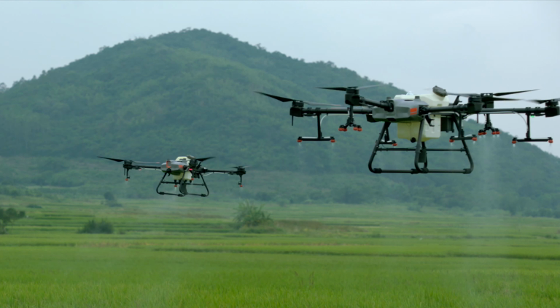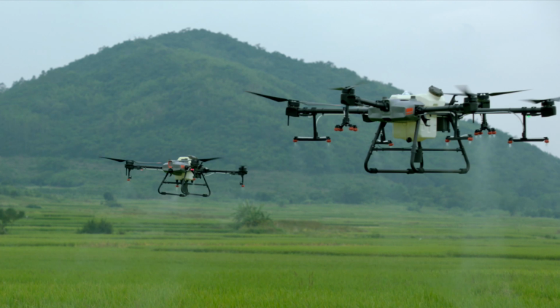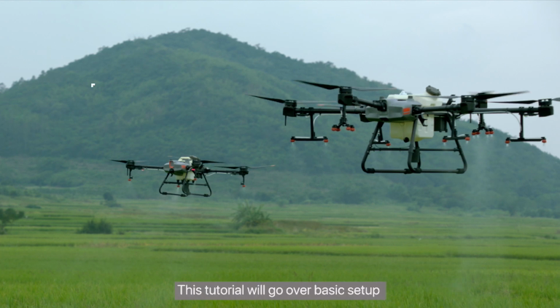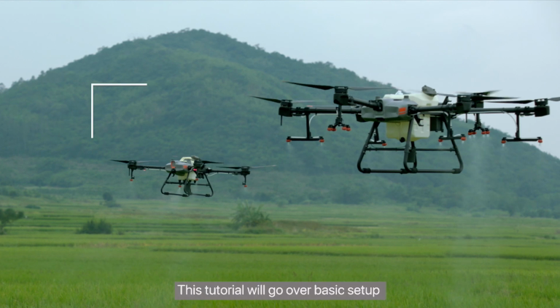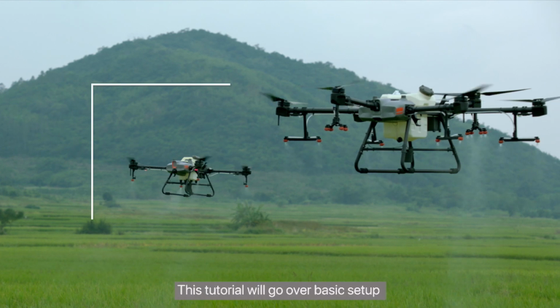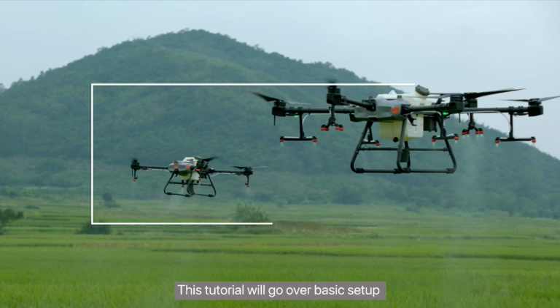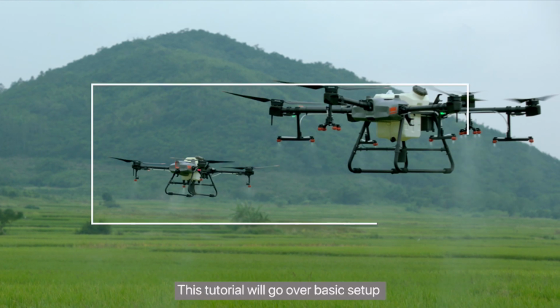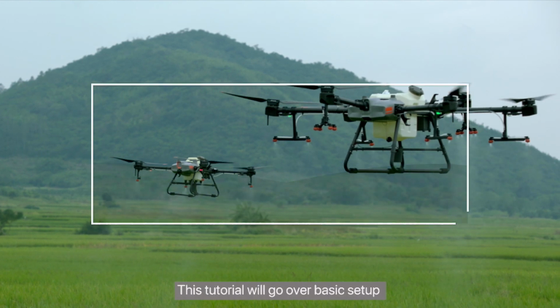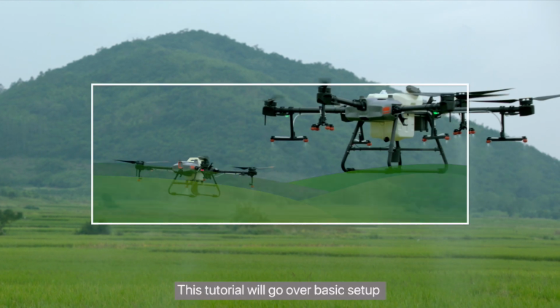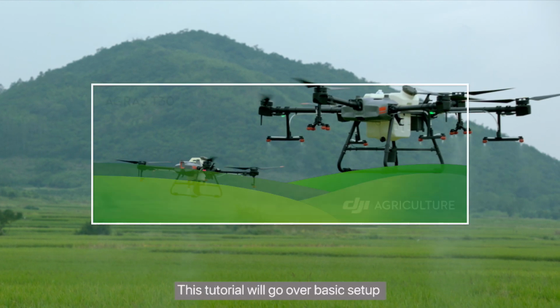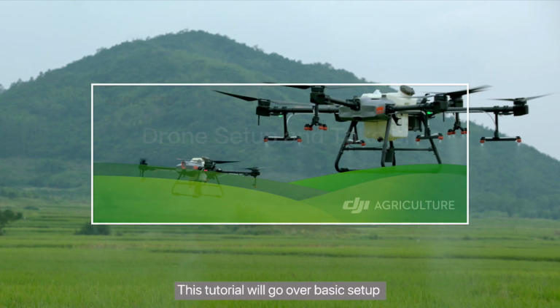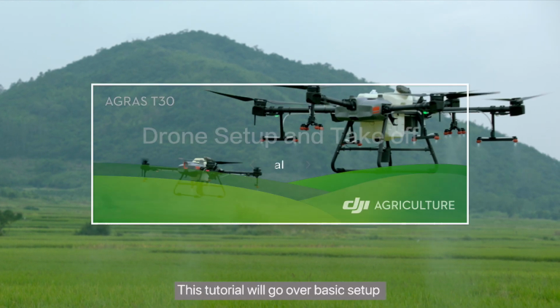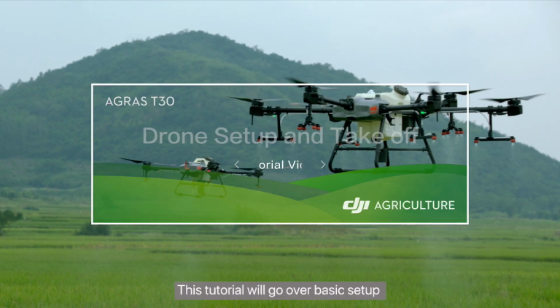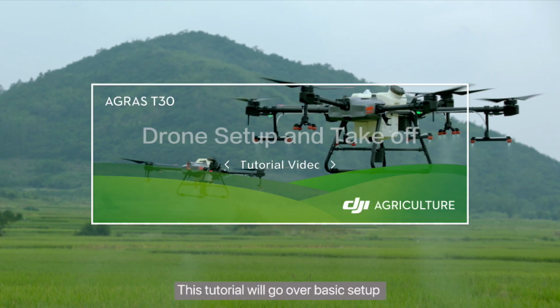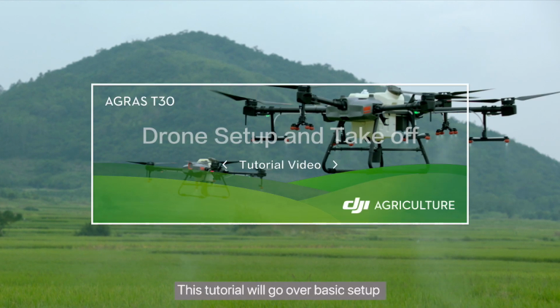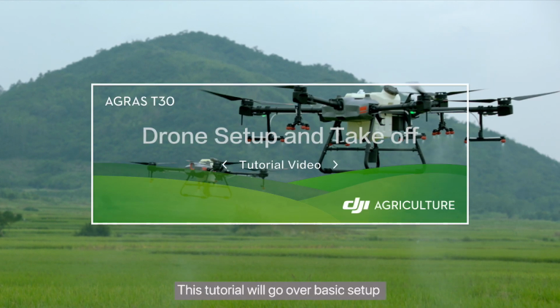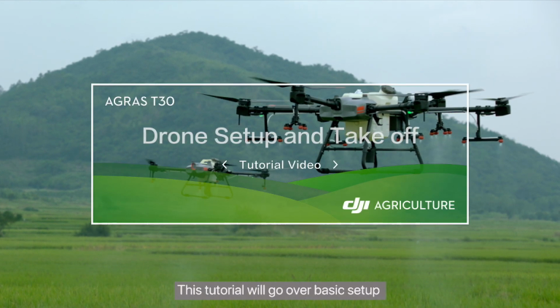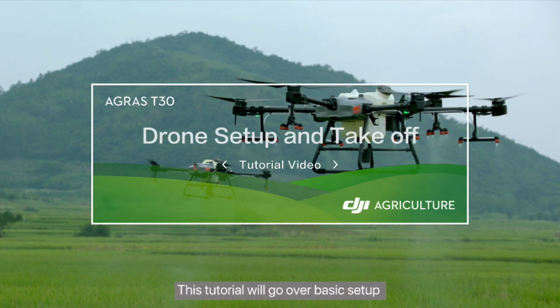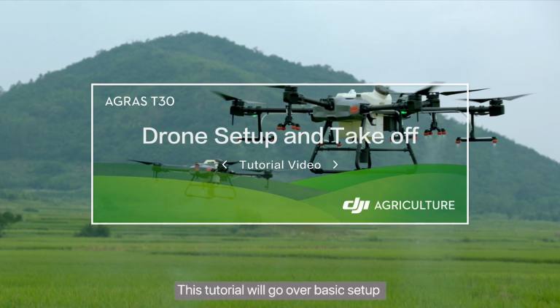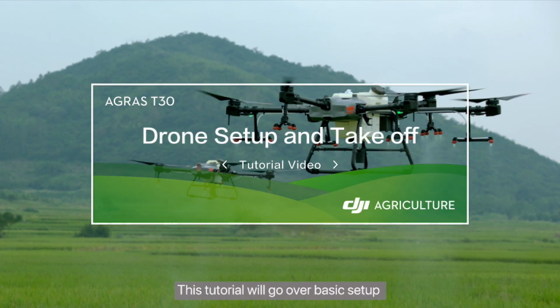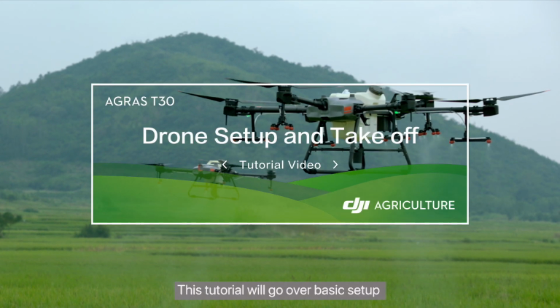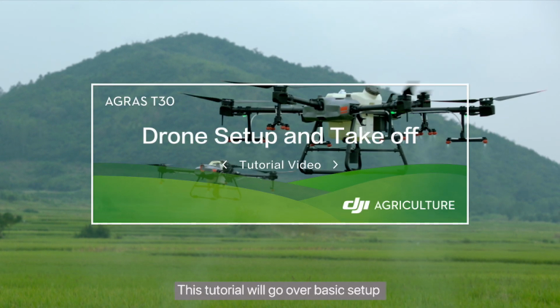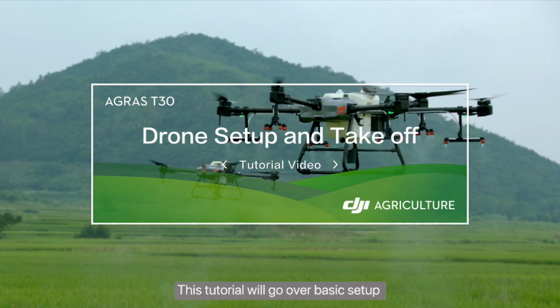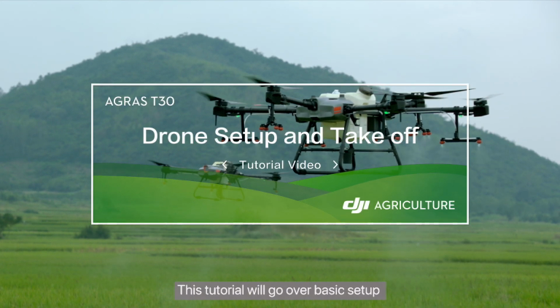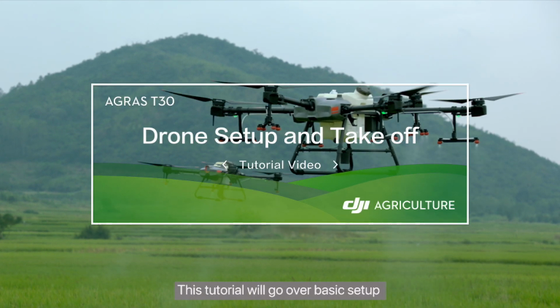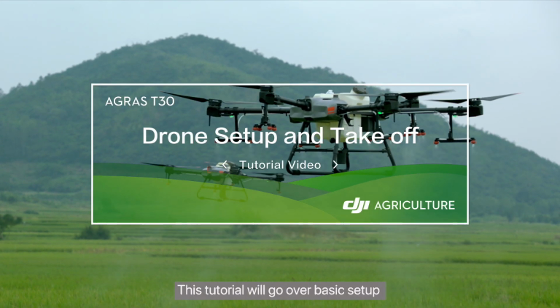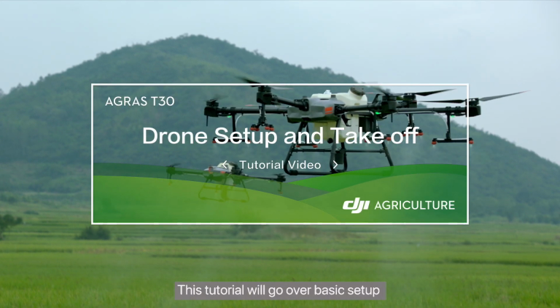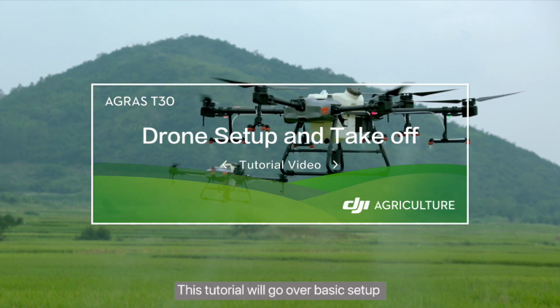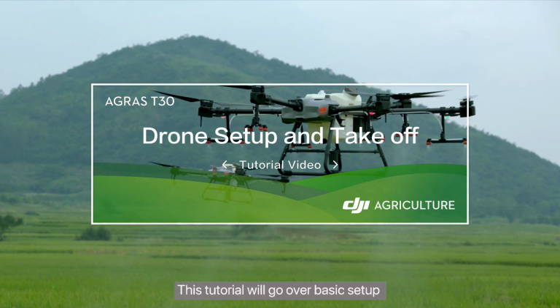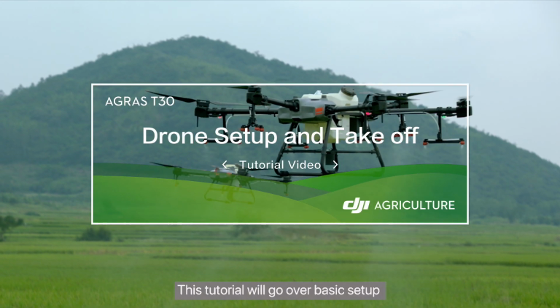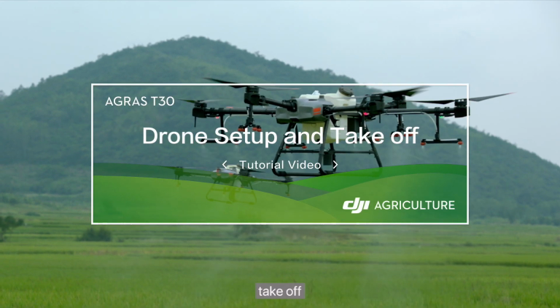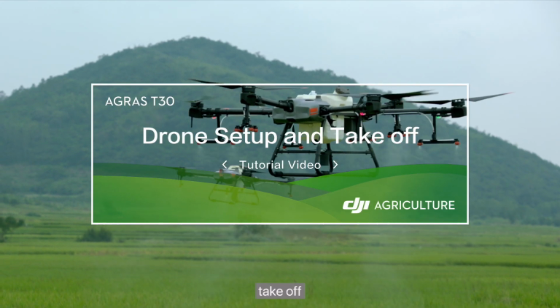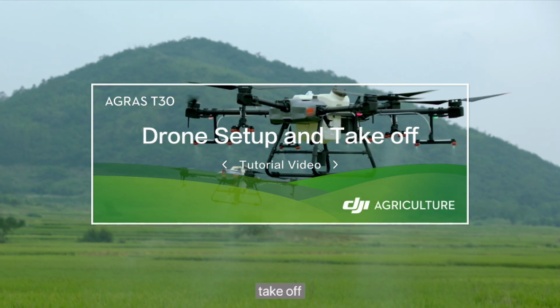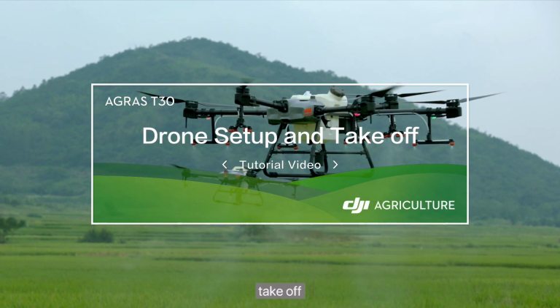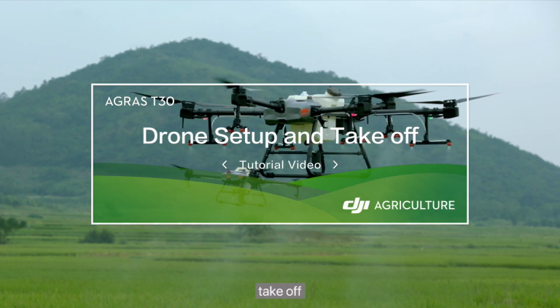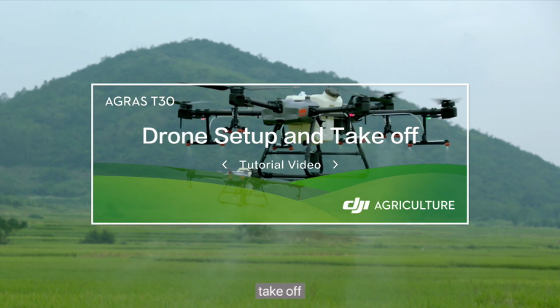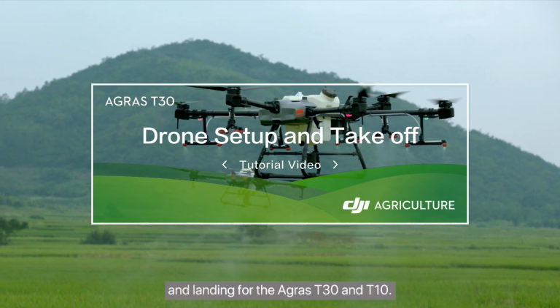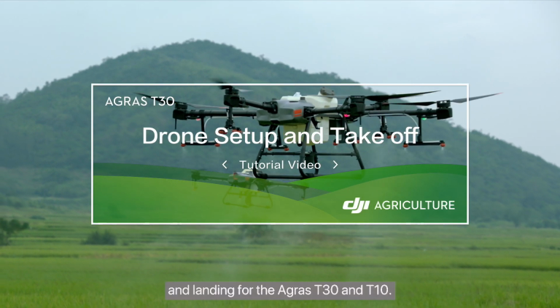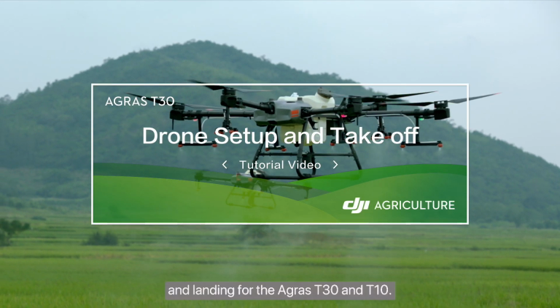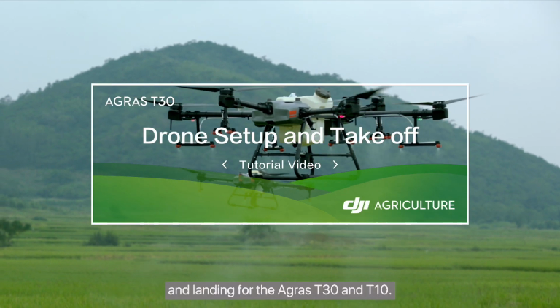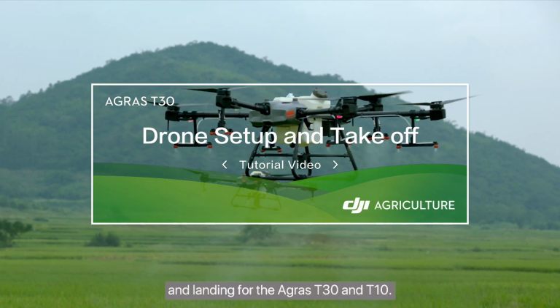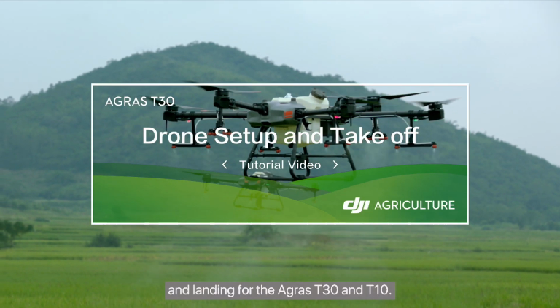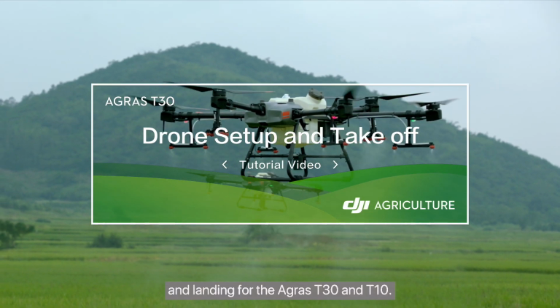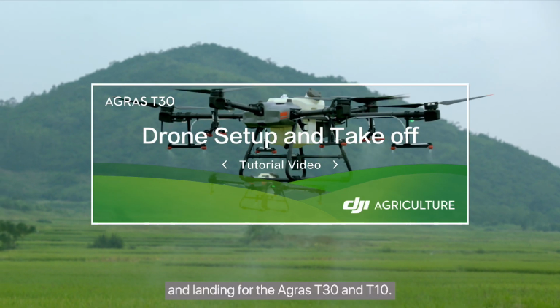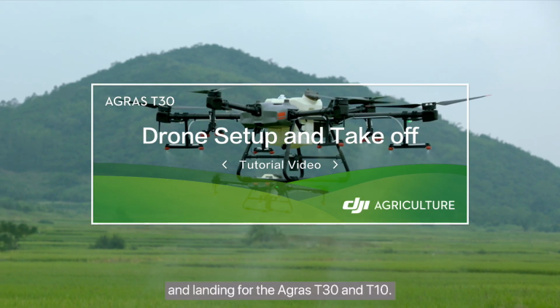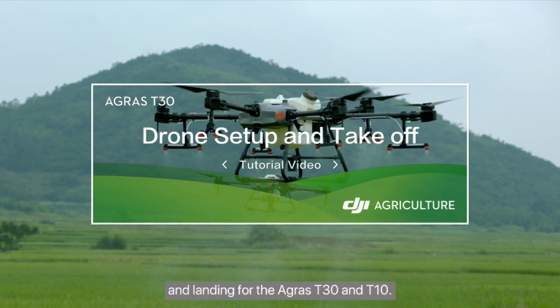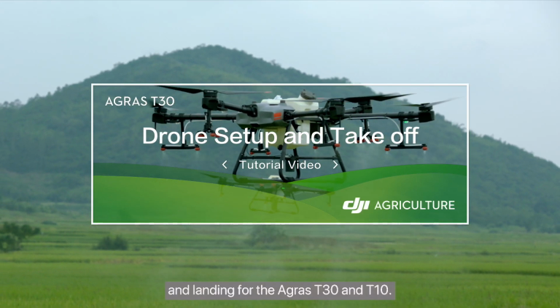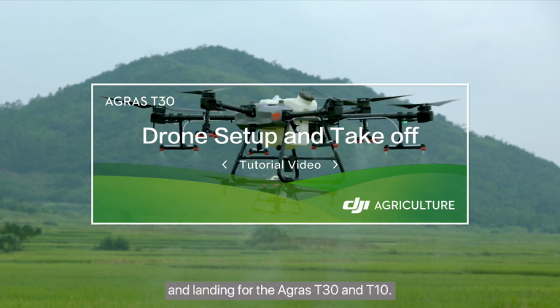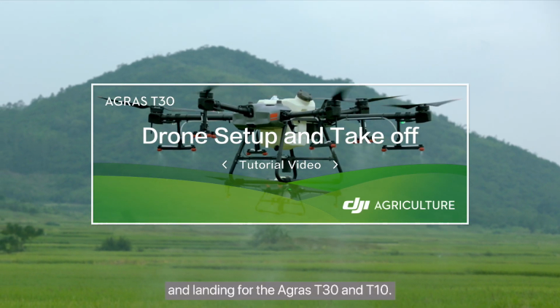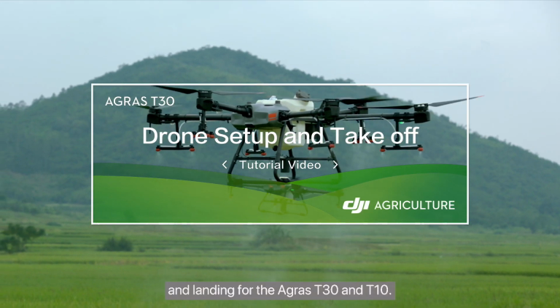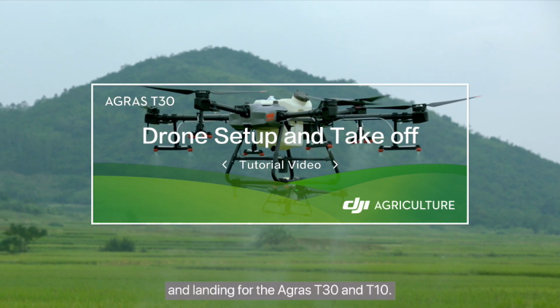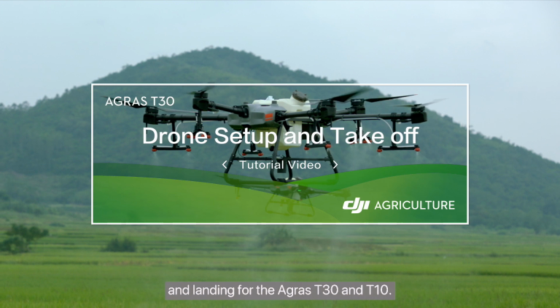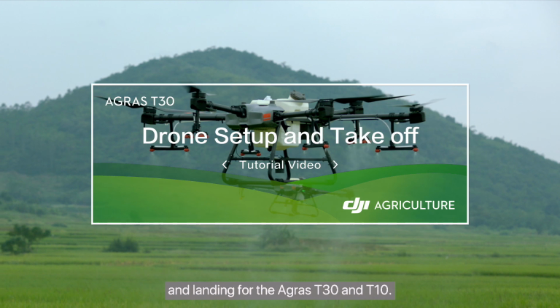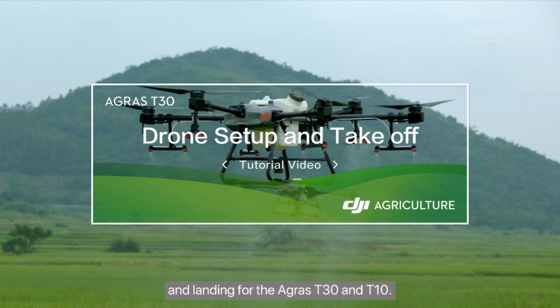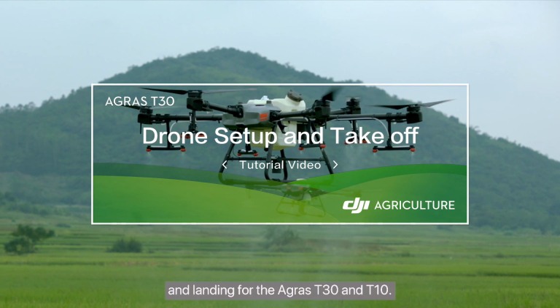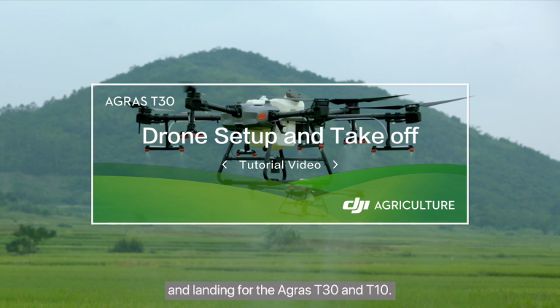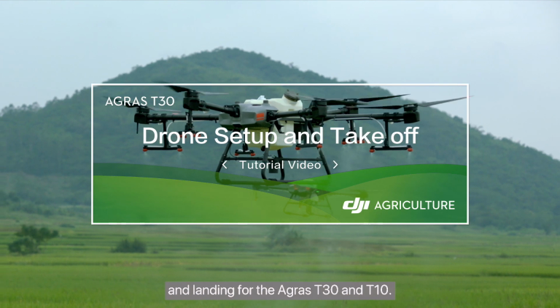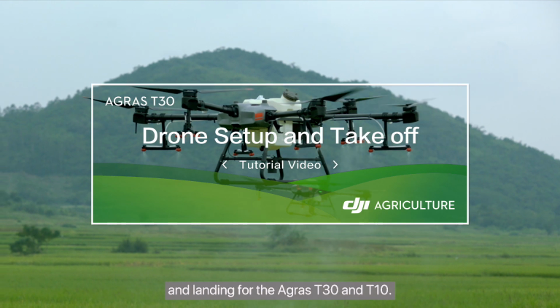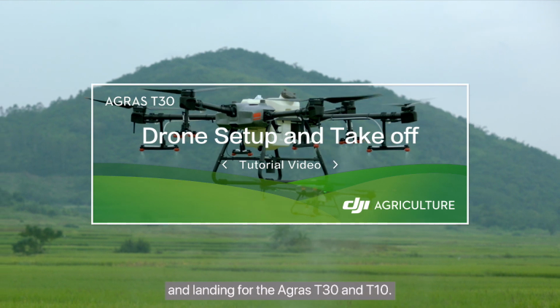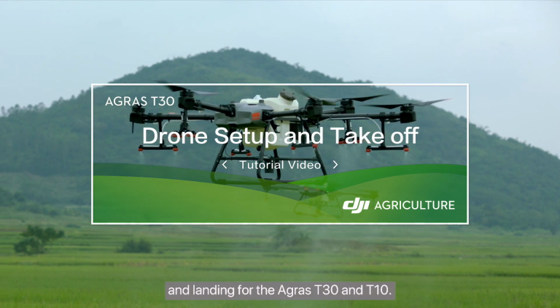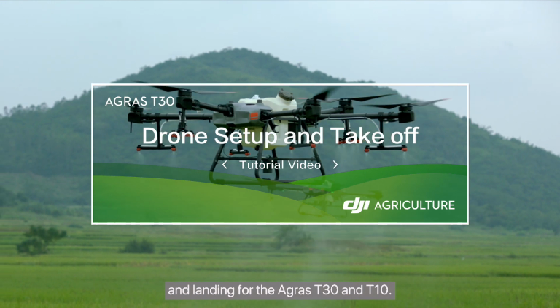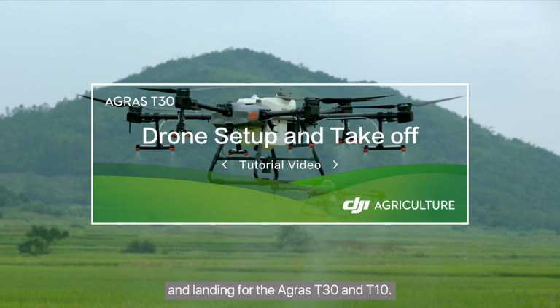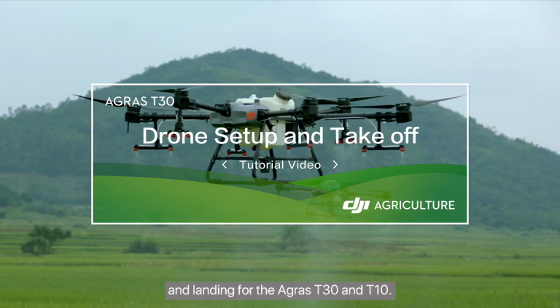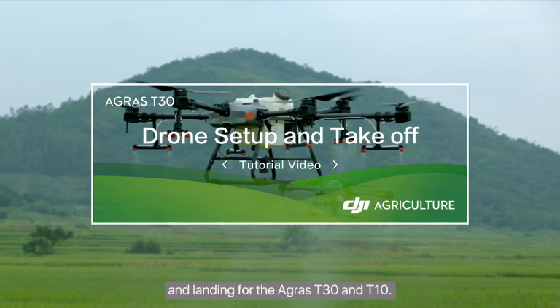This tutorial will go over basic setup, takeoff and landing for the Agras T30 and T10.